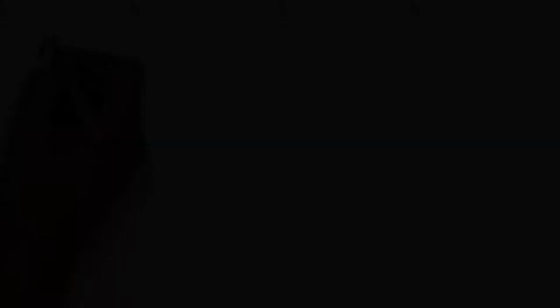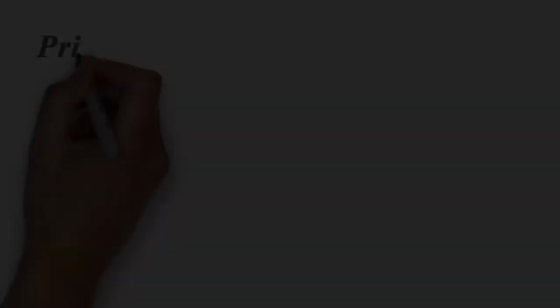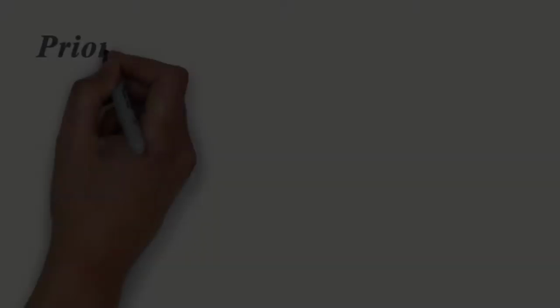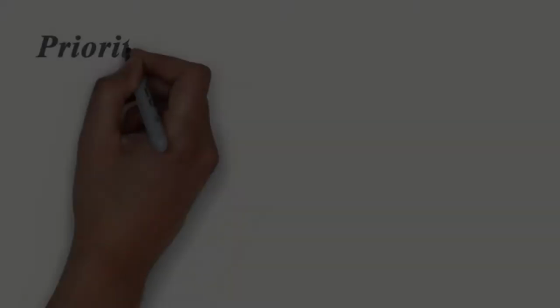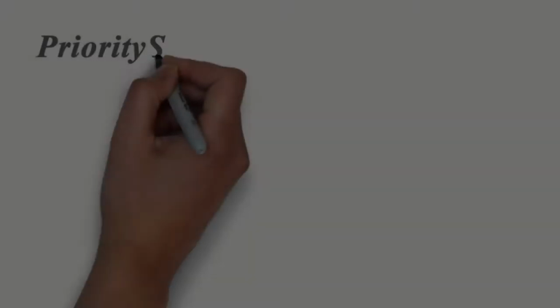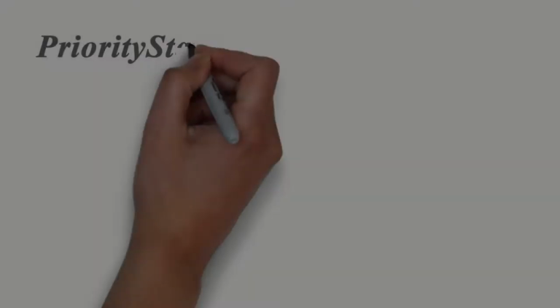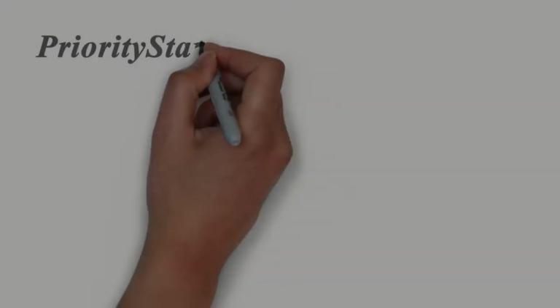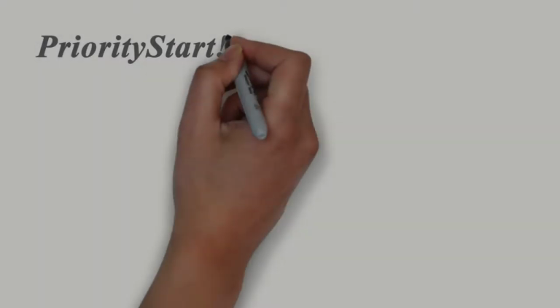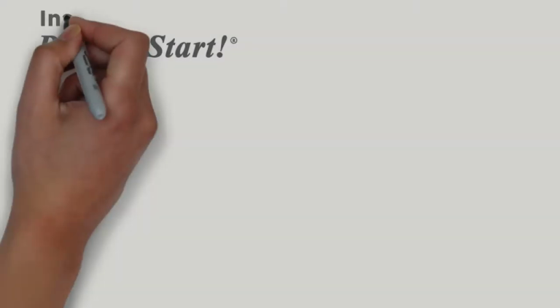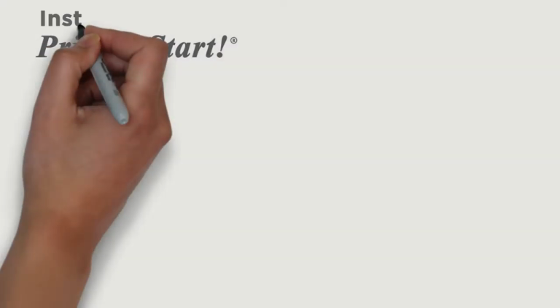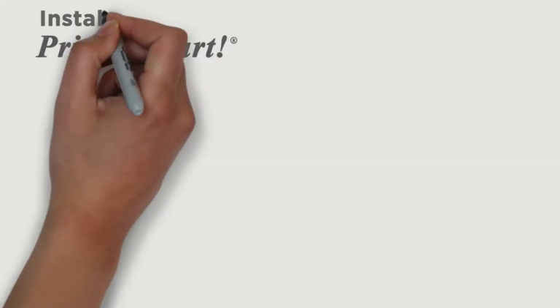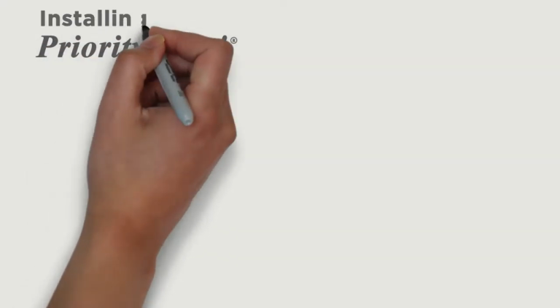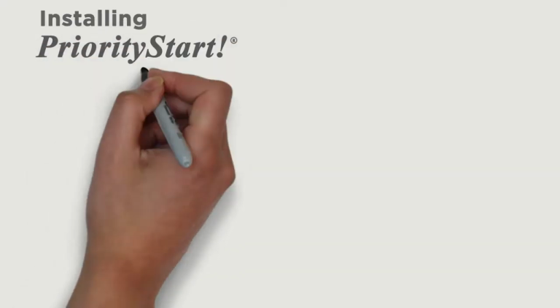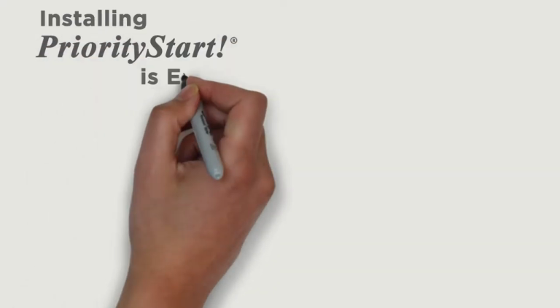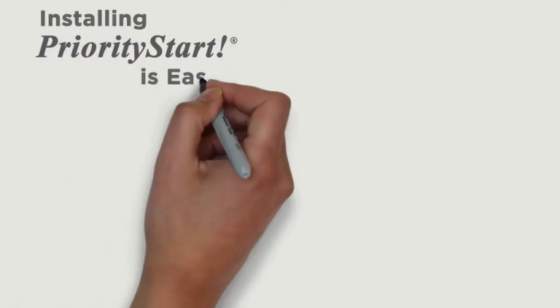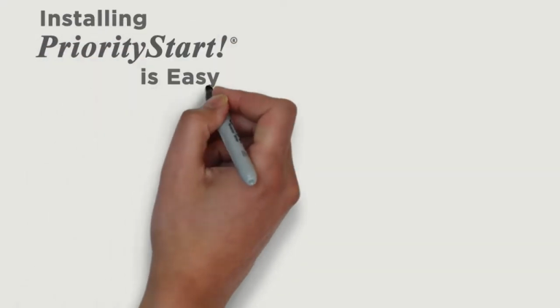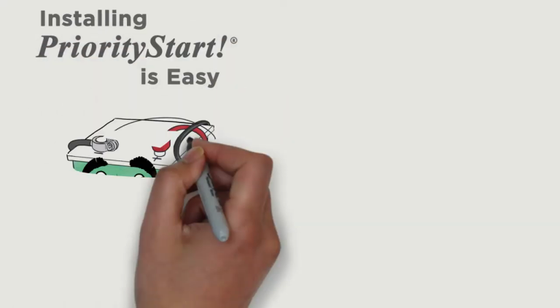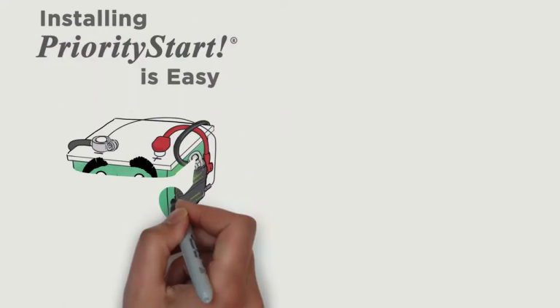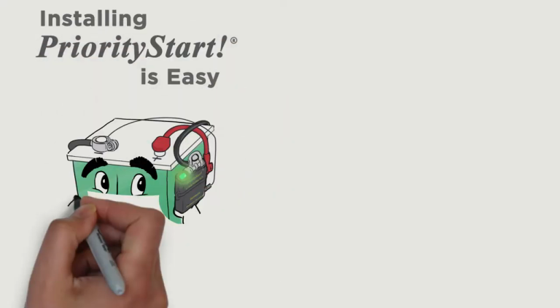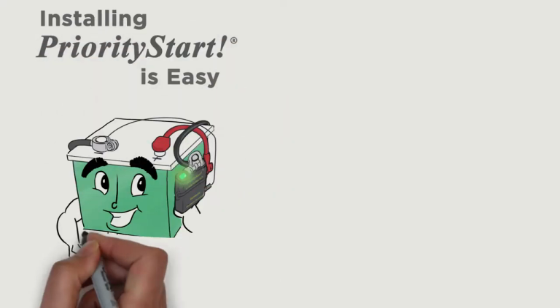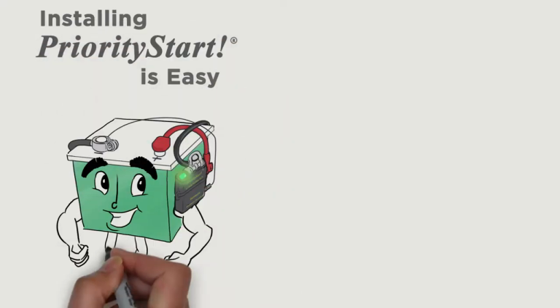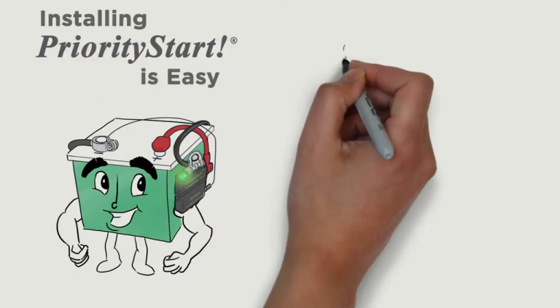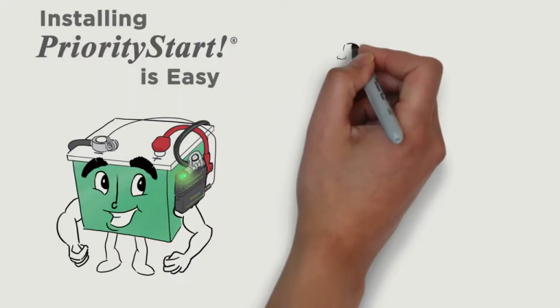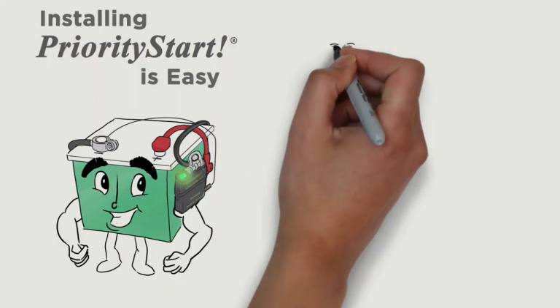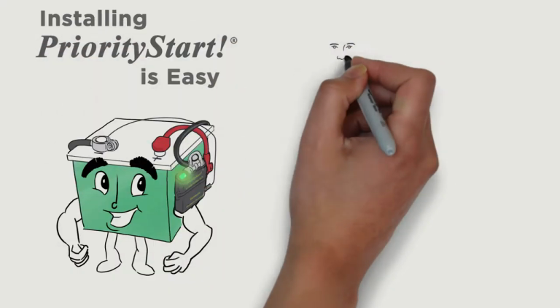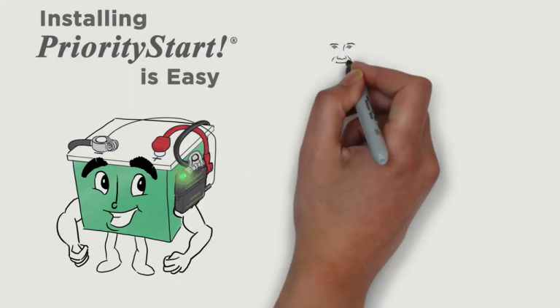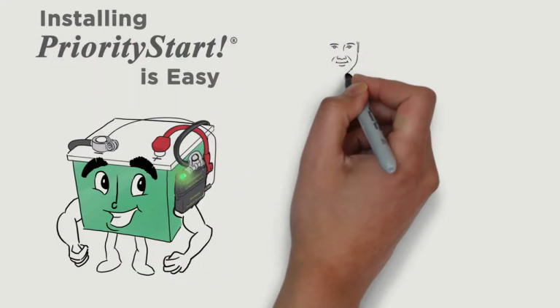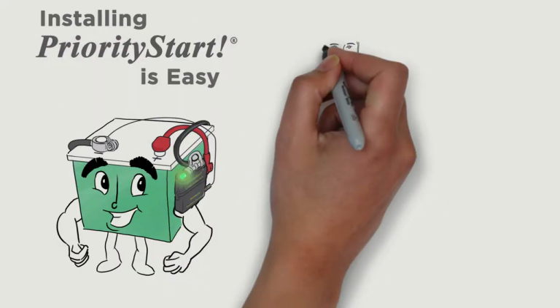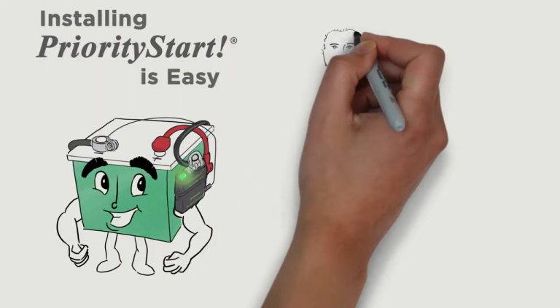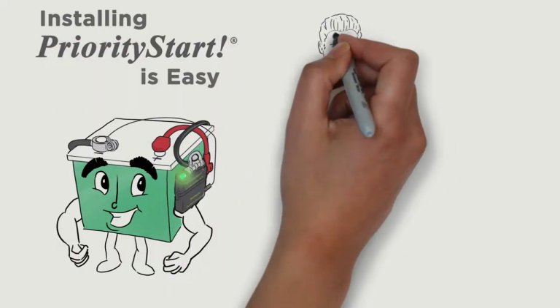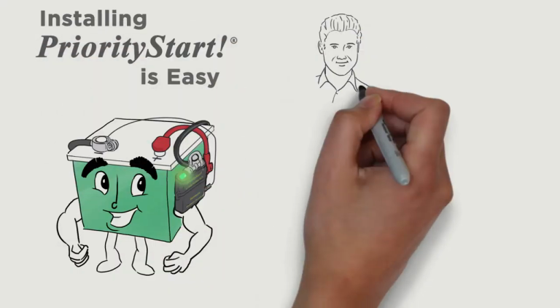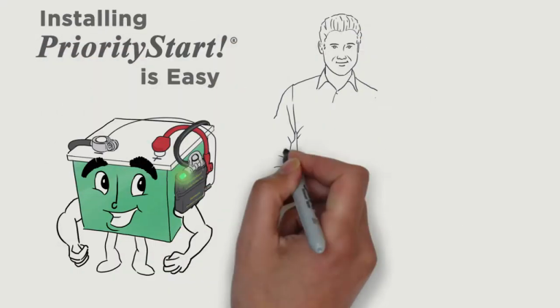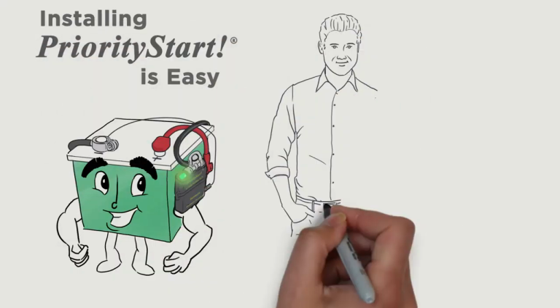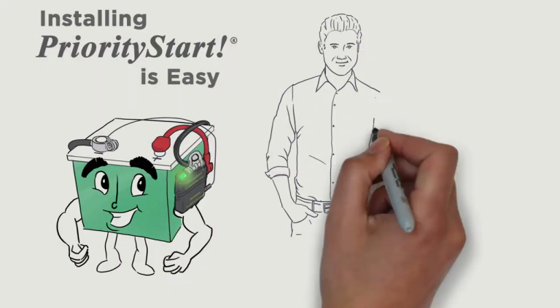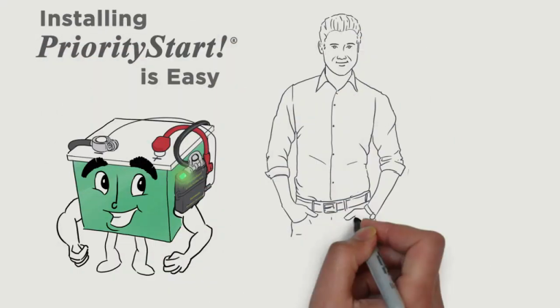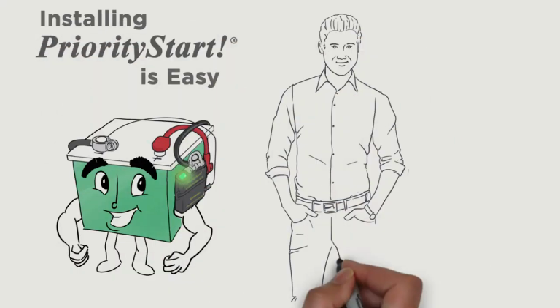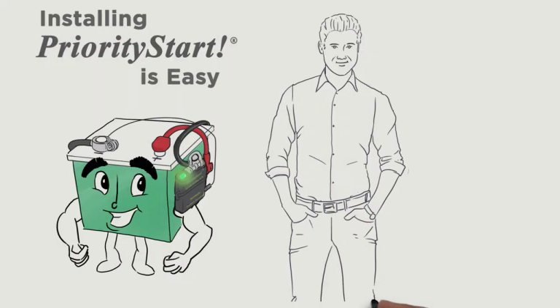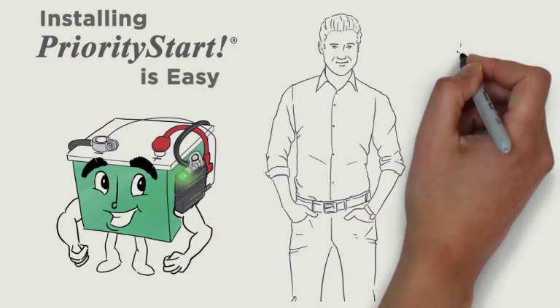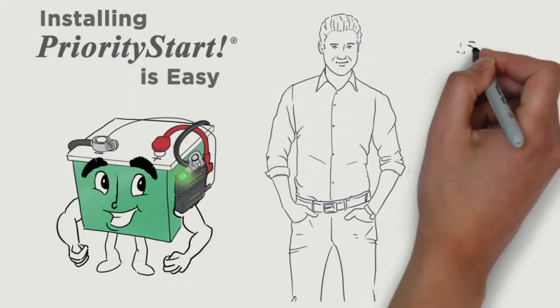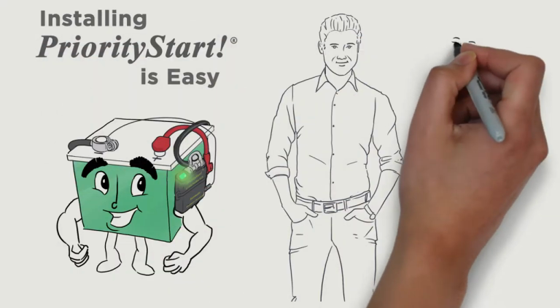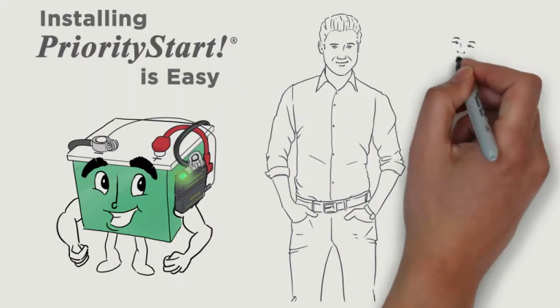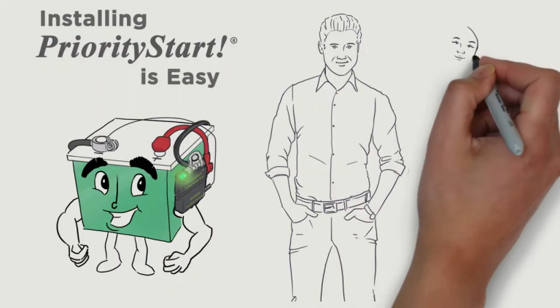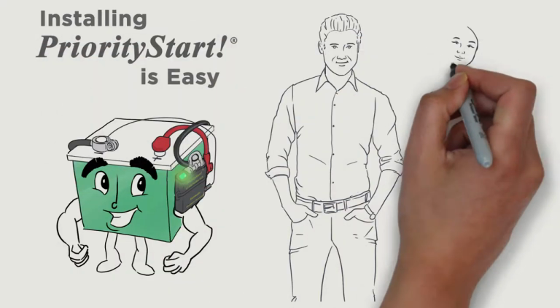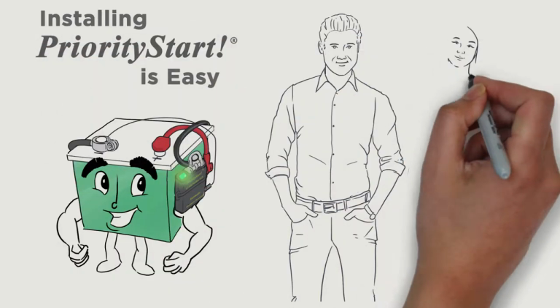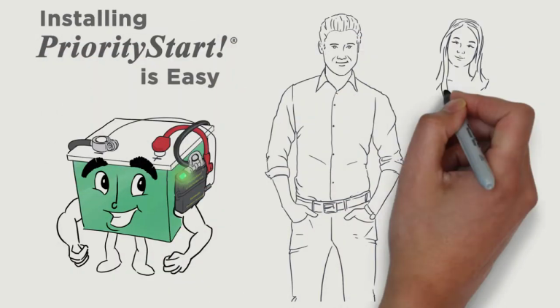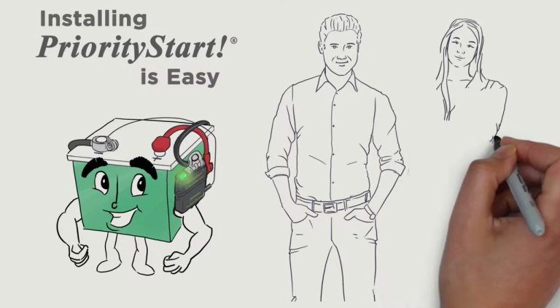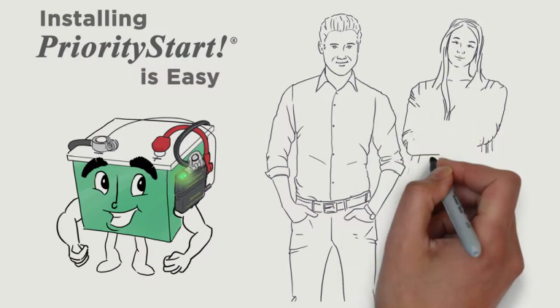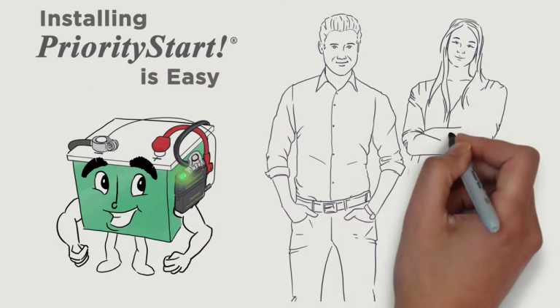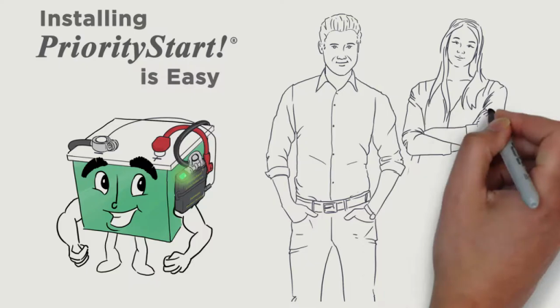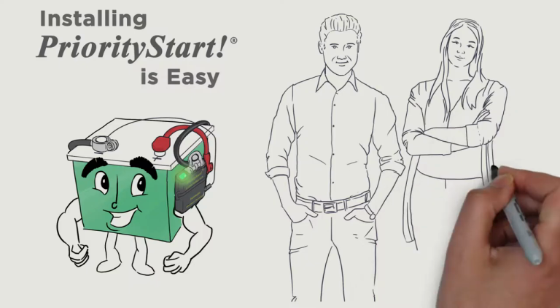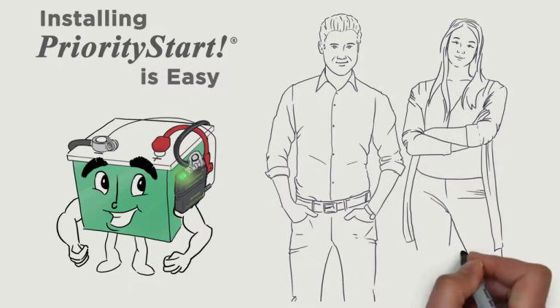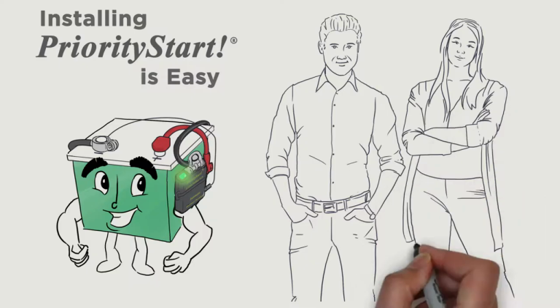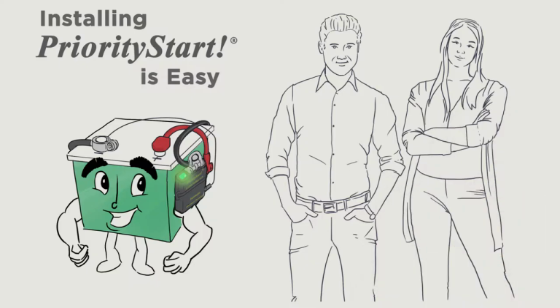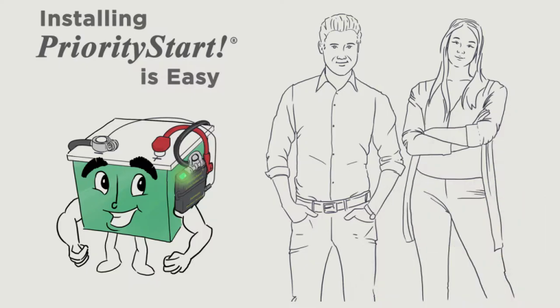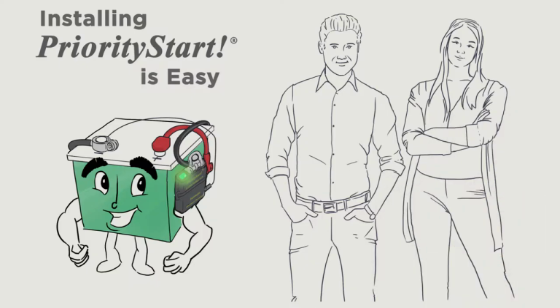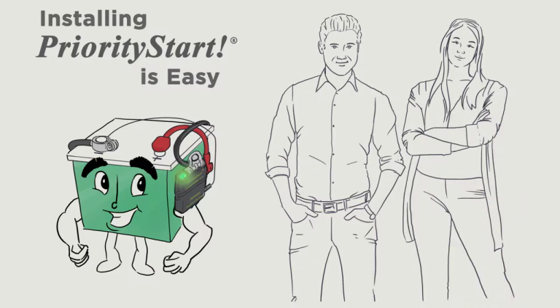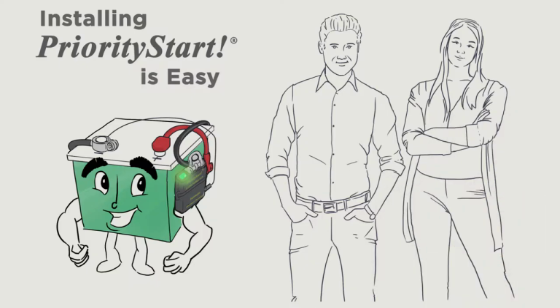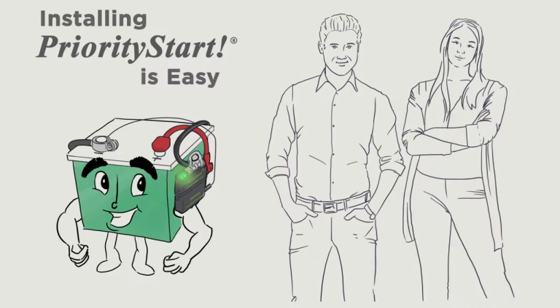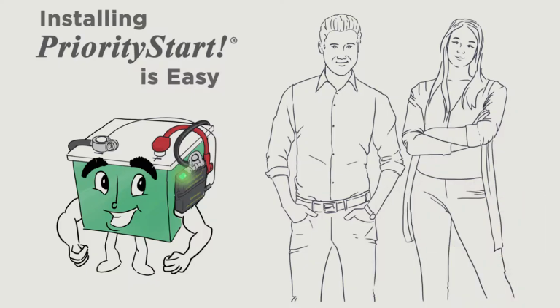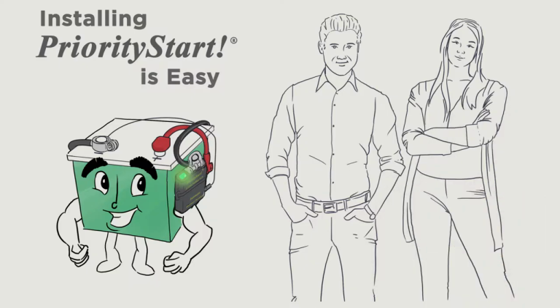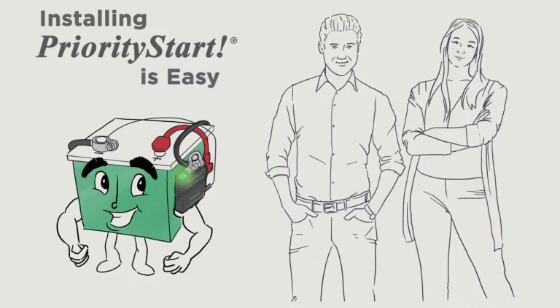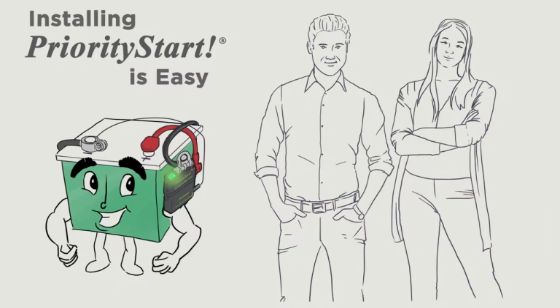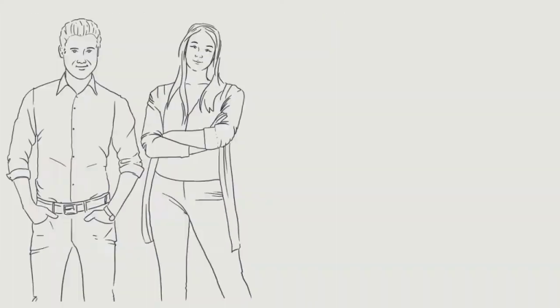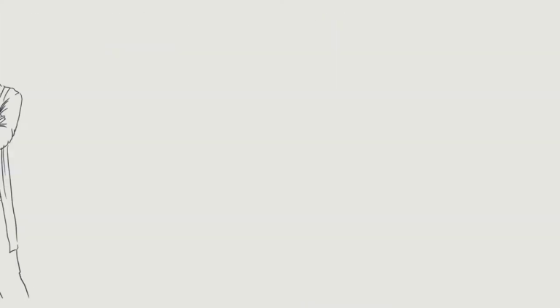Installing Priority Start is simple. With three easy connections, anyone can do it. You don't have to be a mechanic.